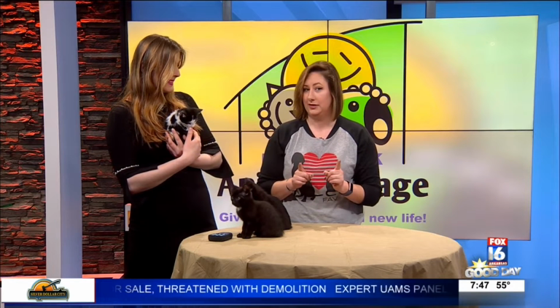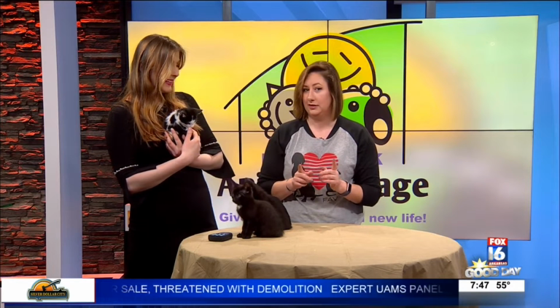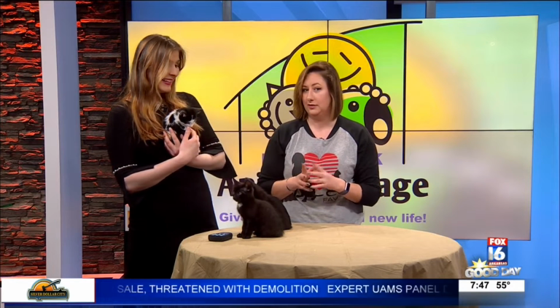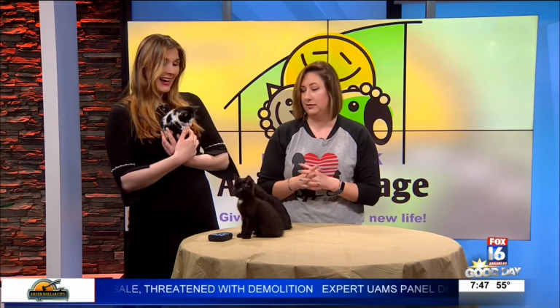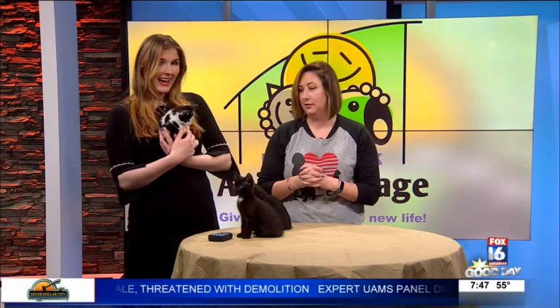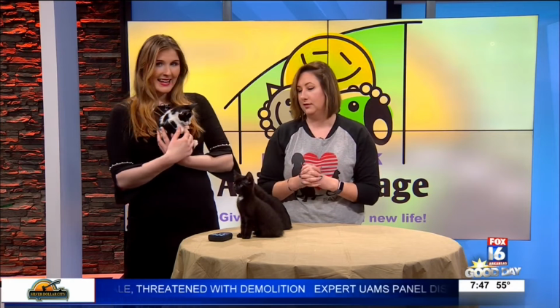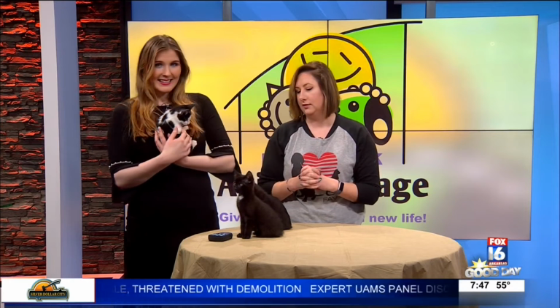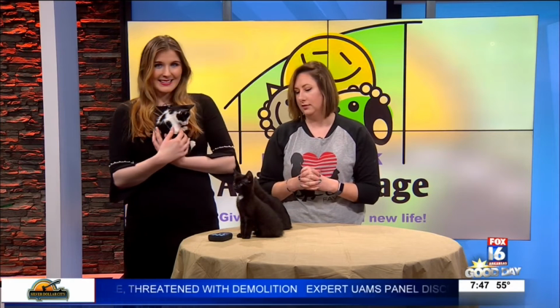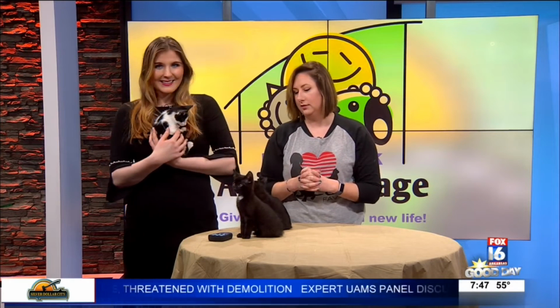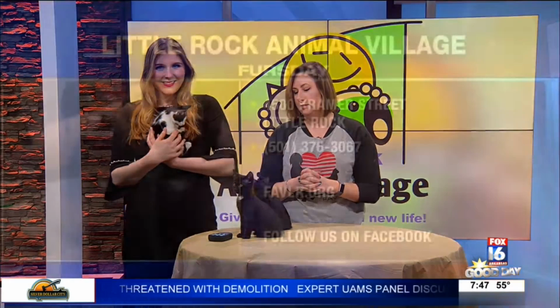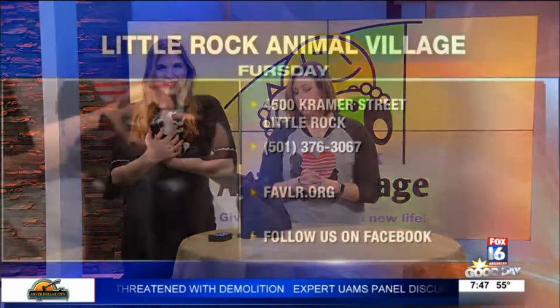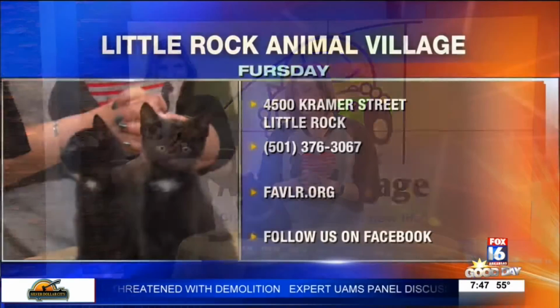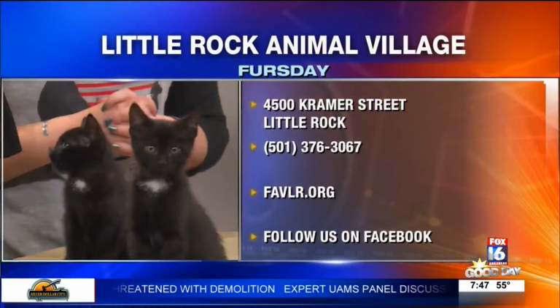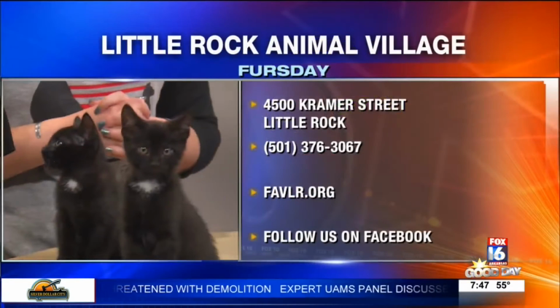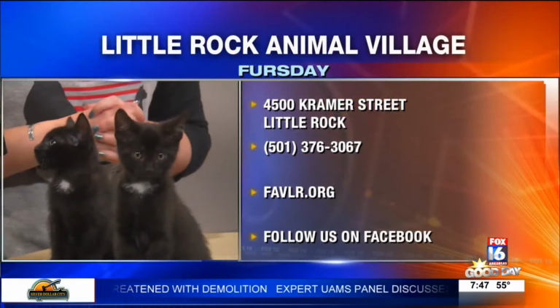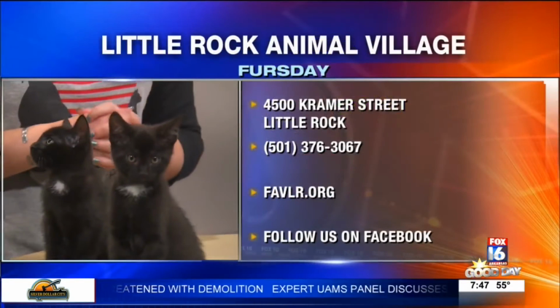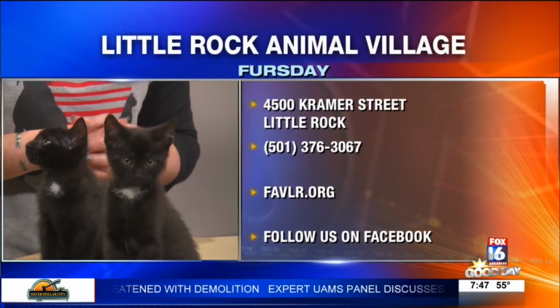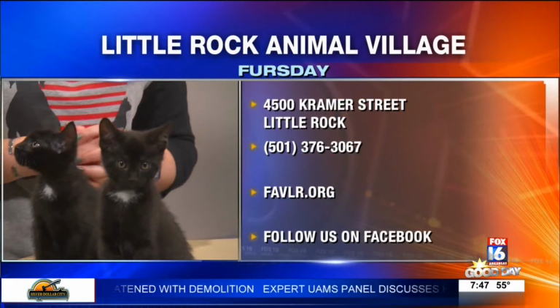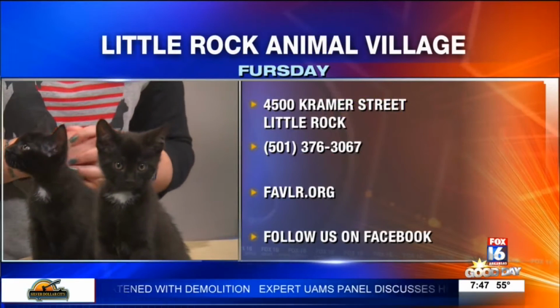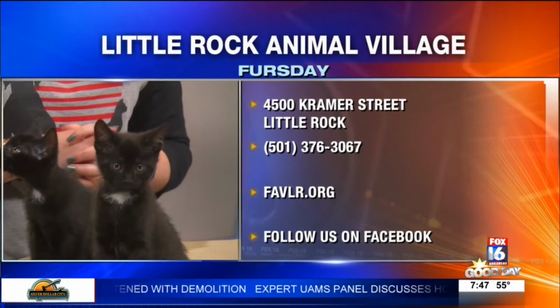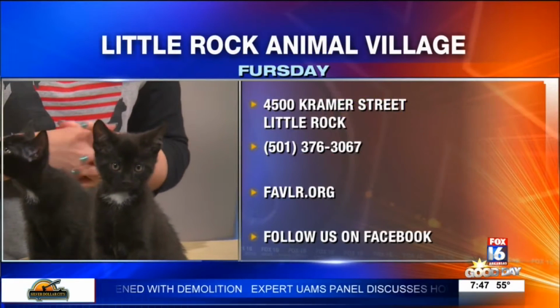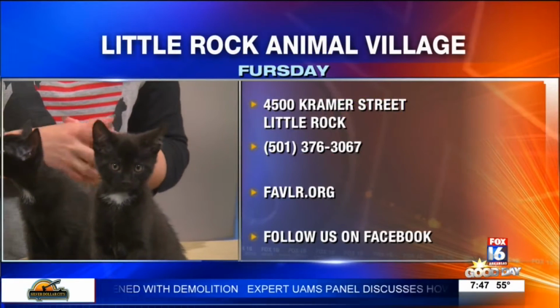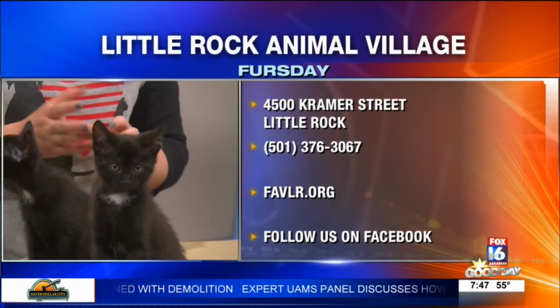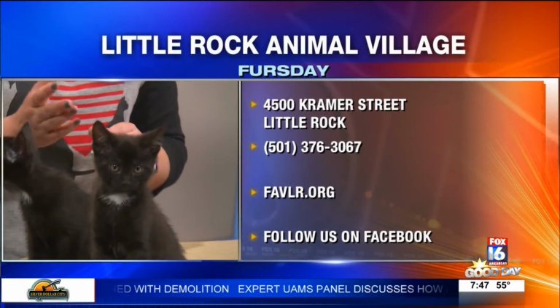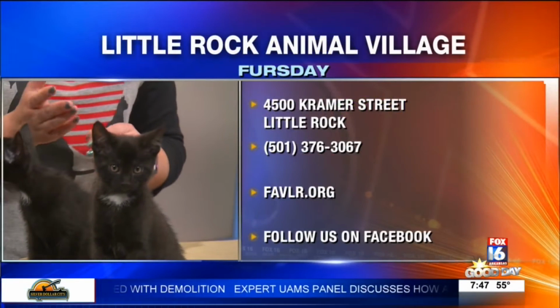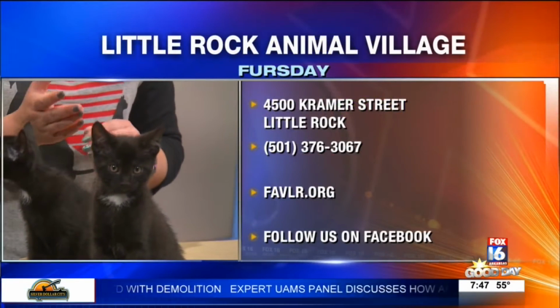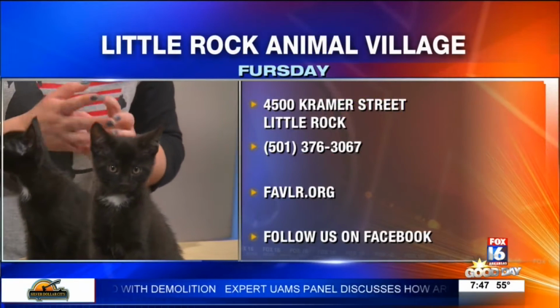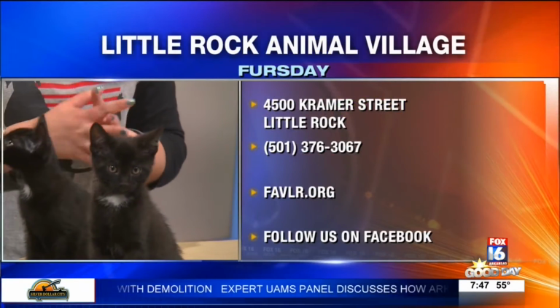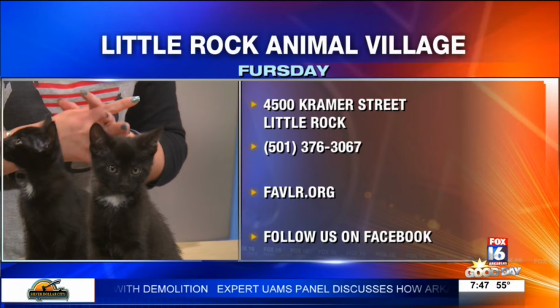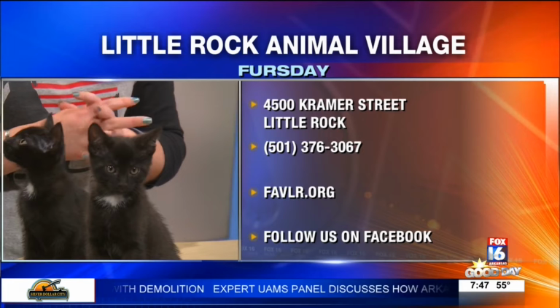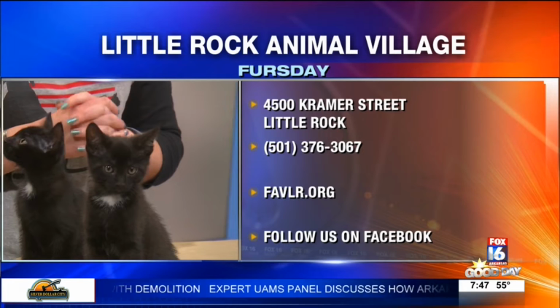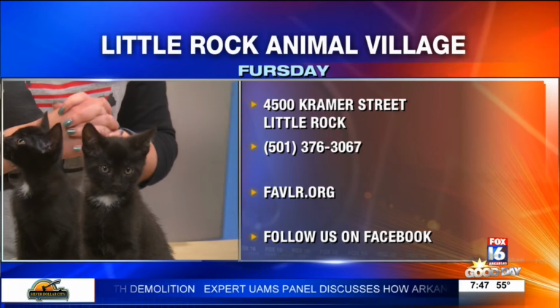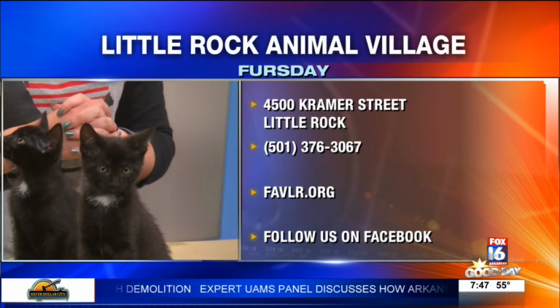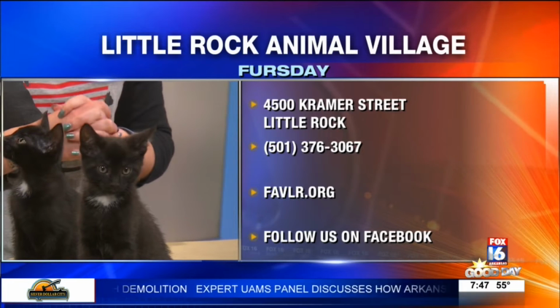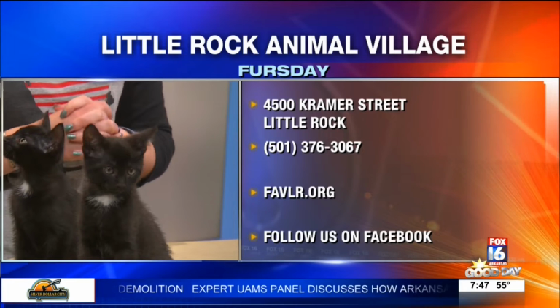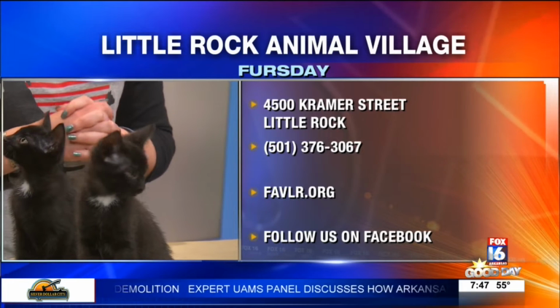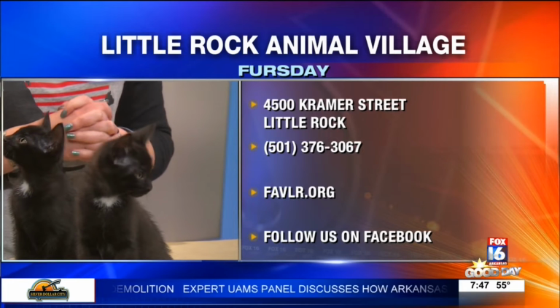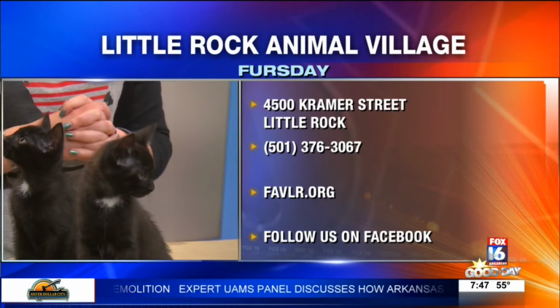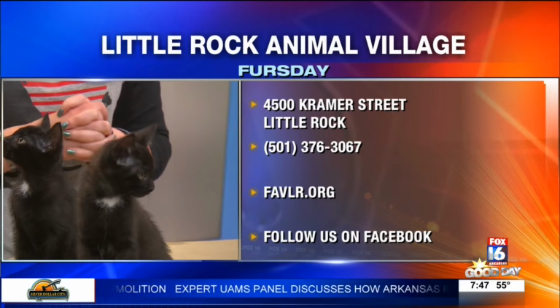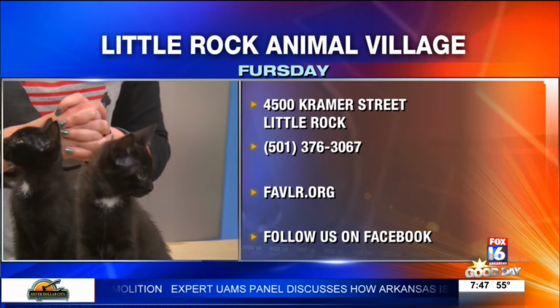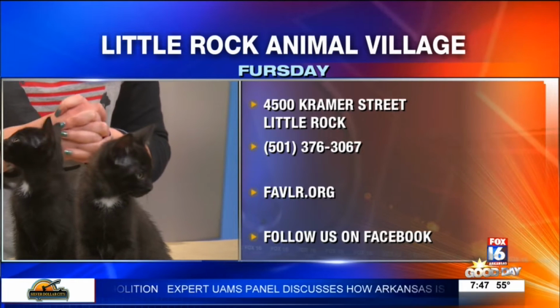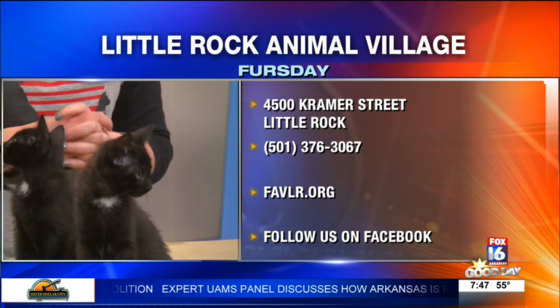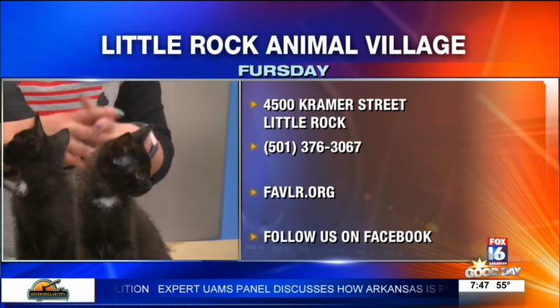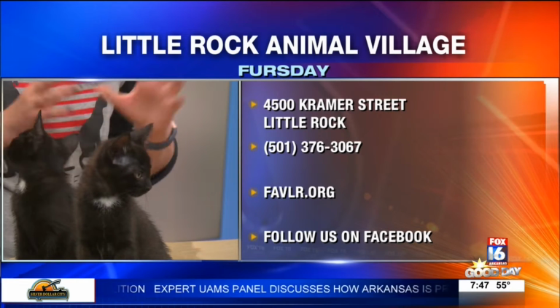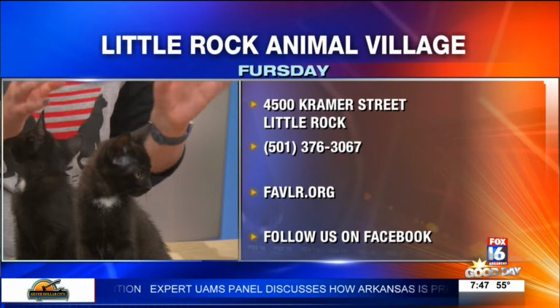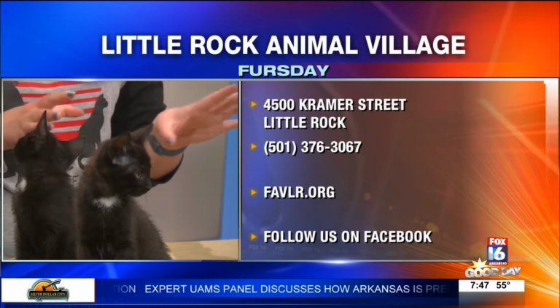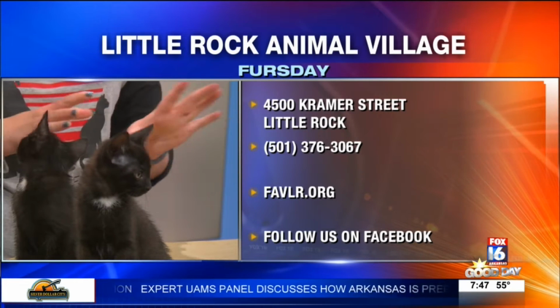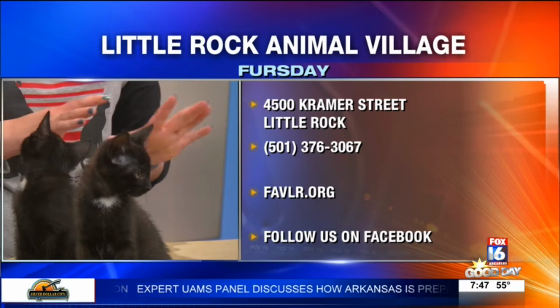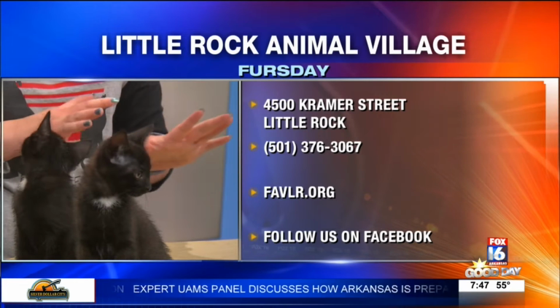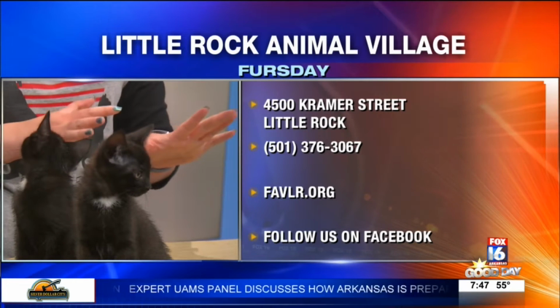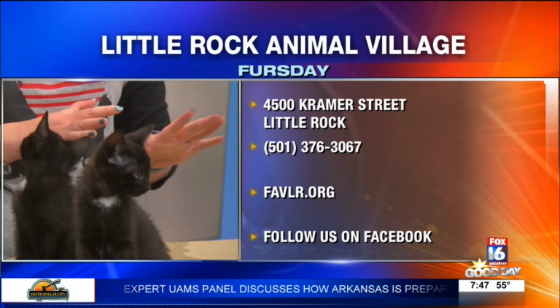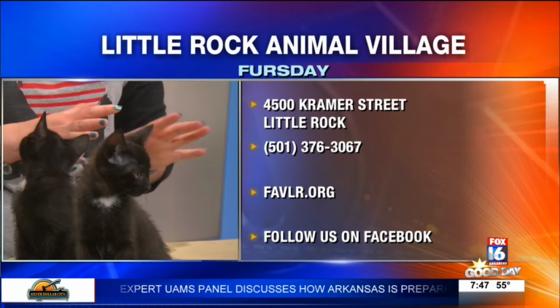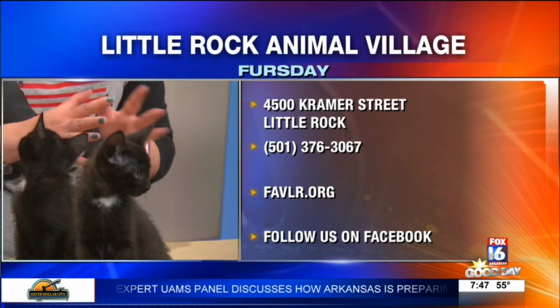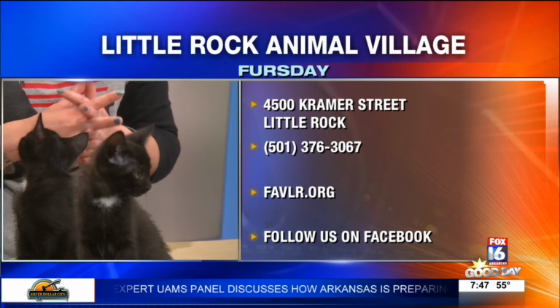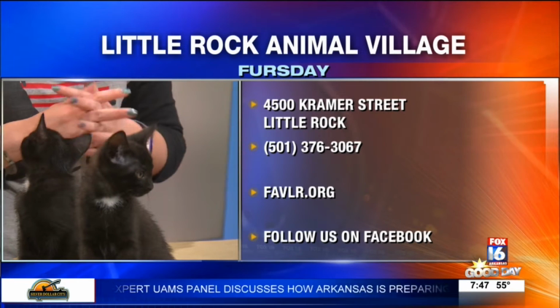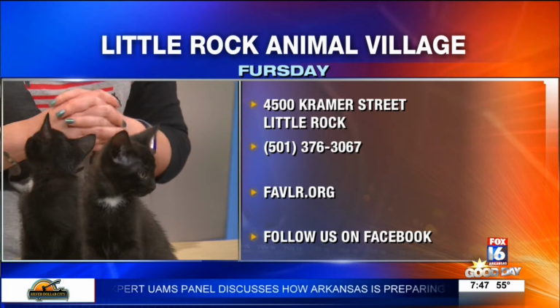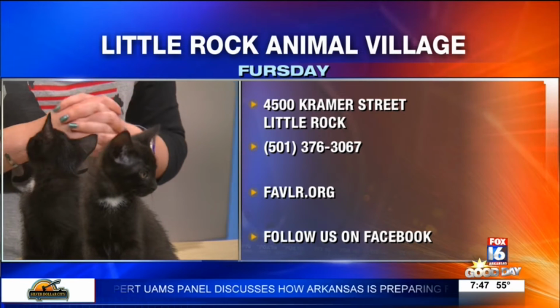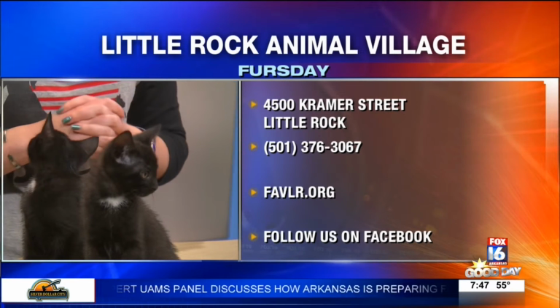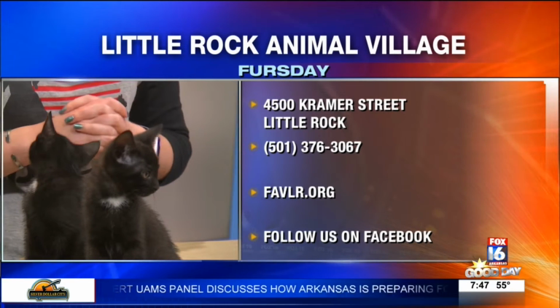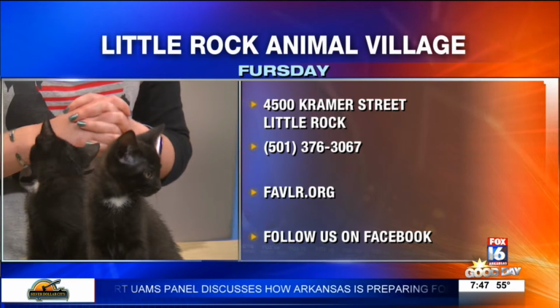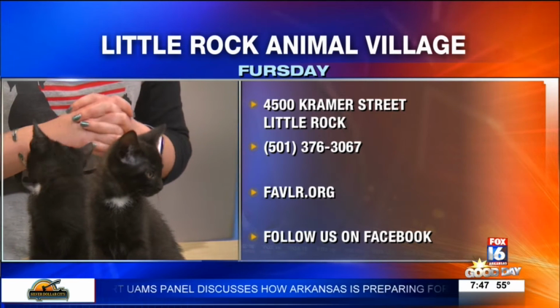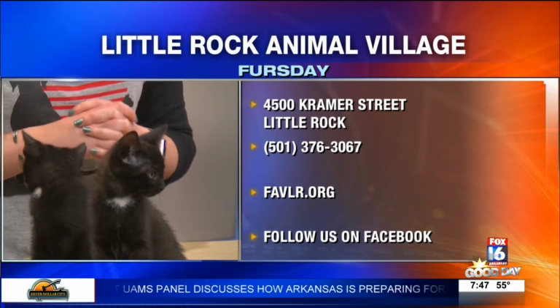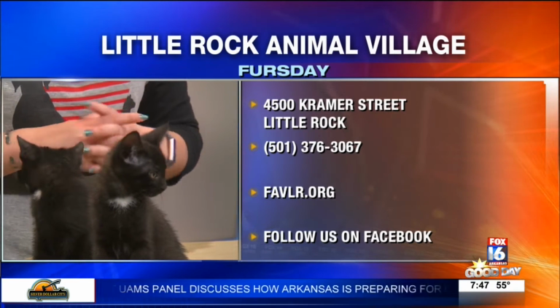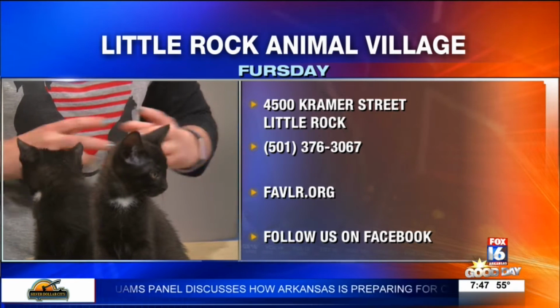Look at how easy that is — look how cute! I love it. Instagram stars in the making, already.